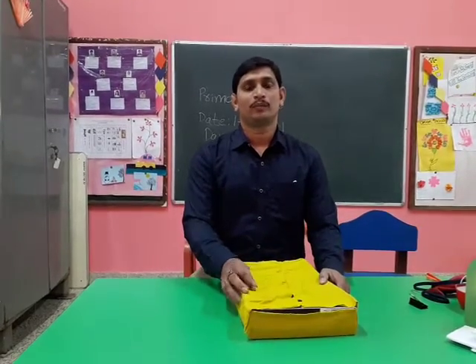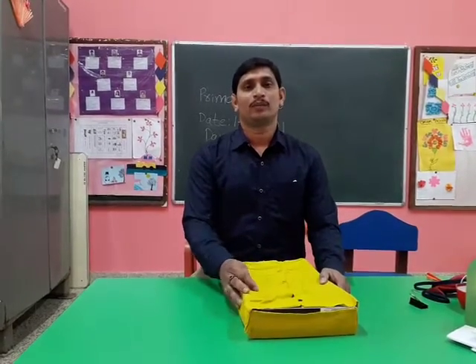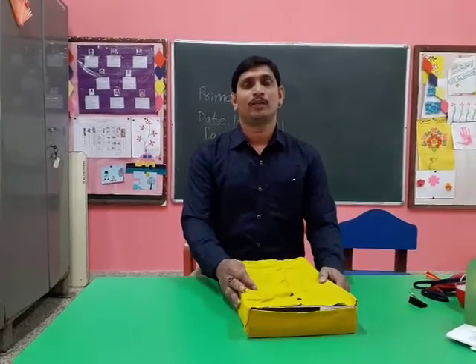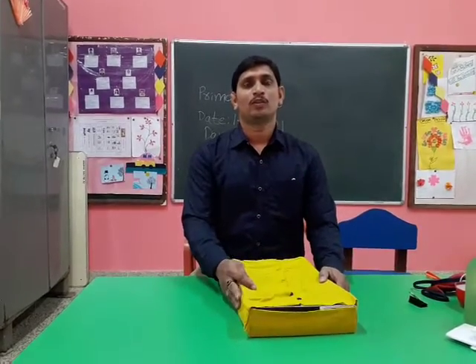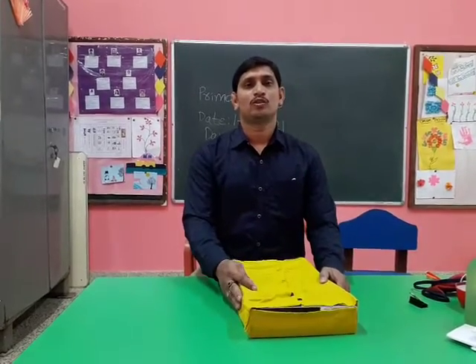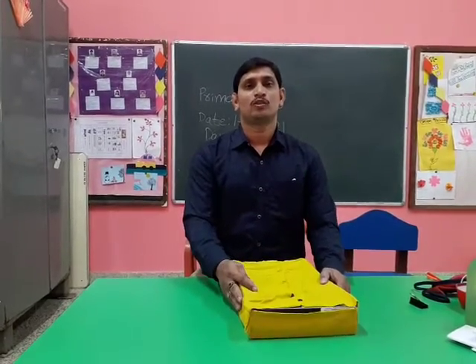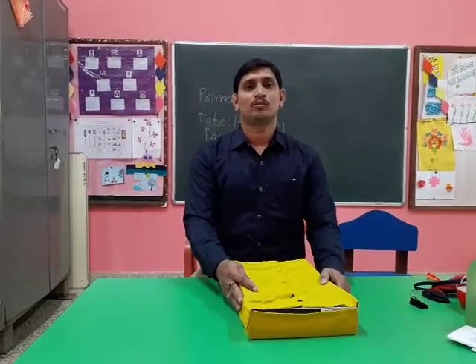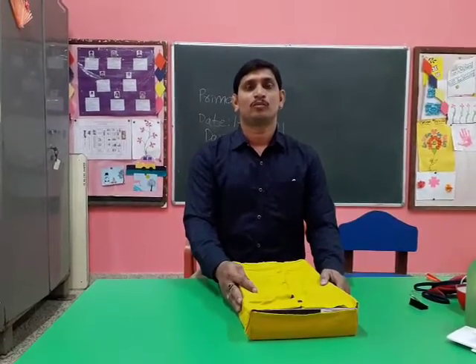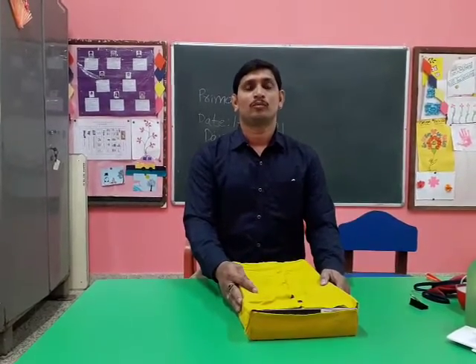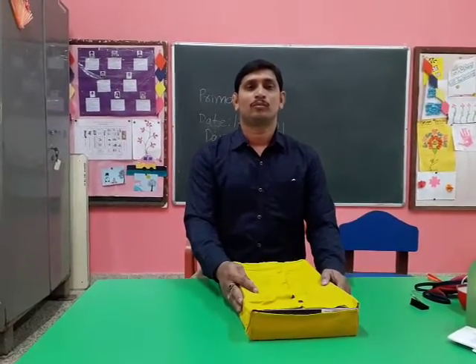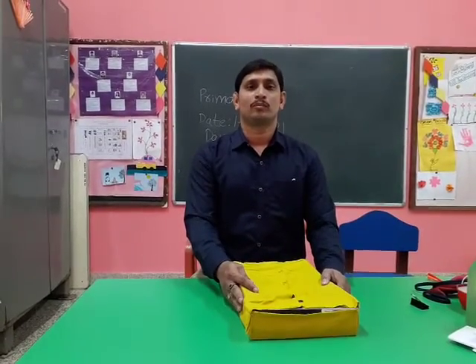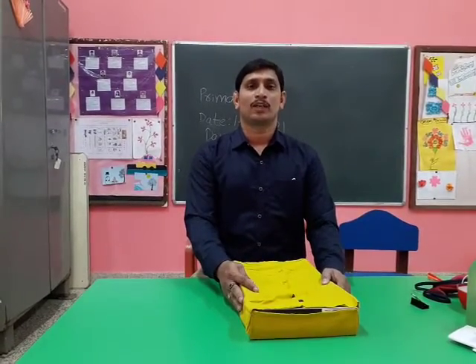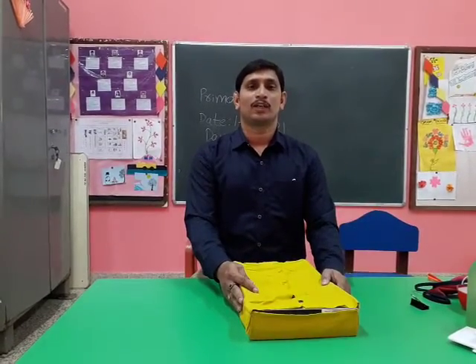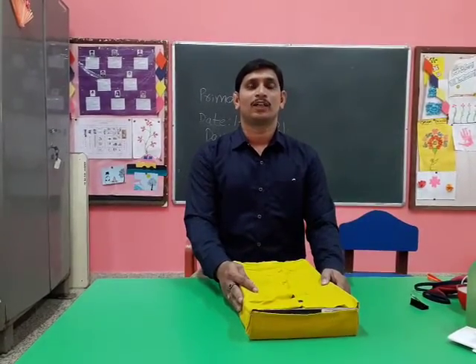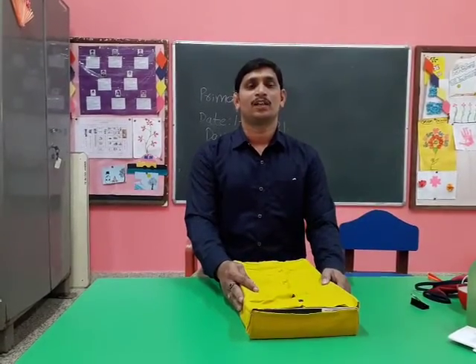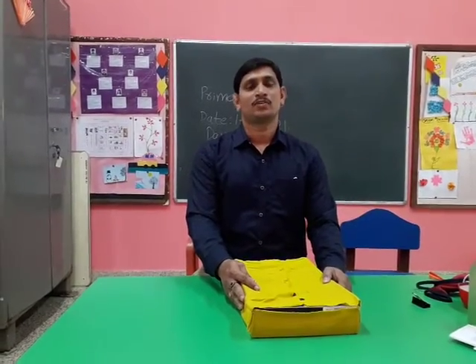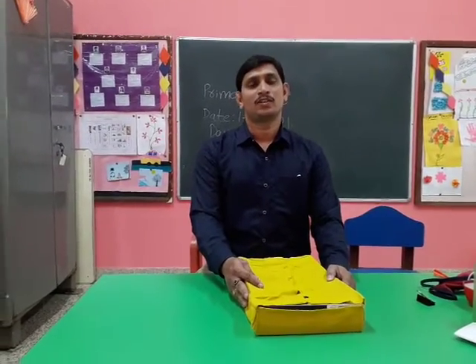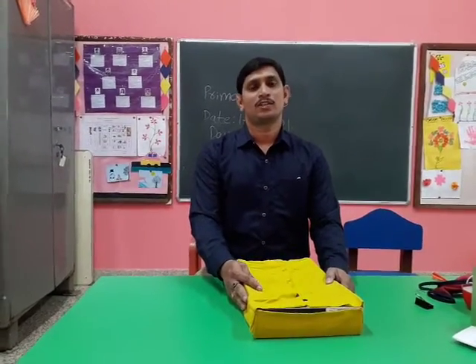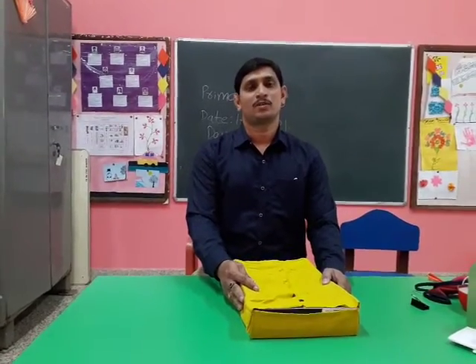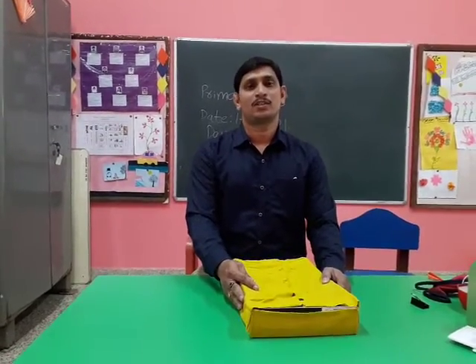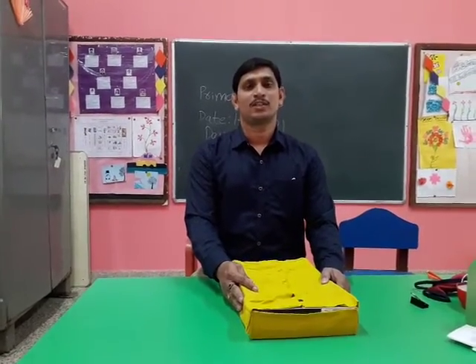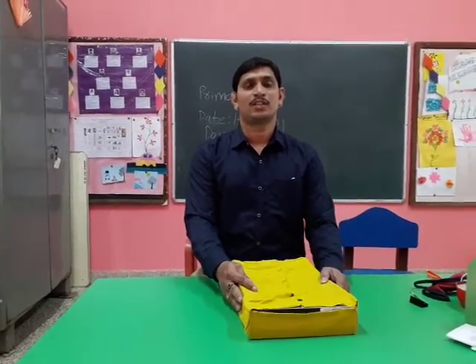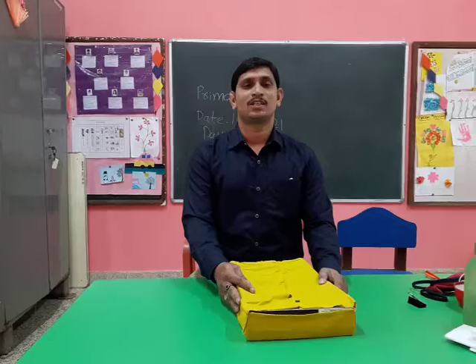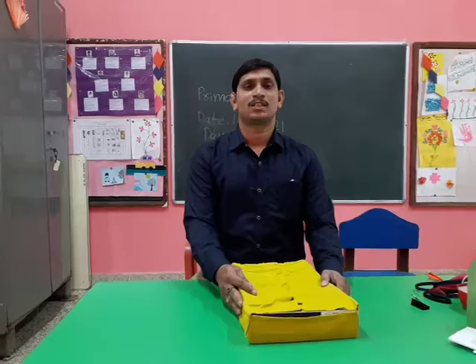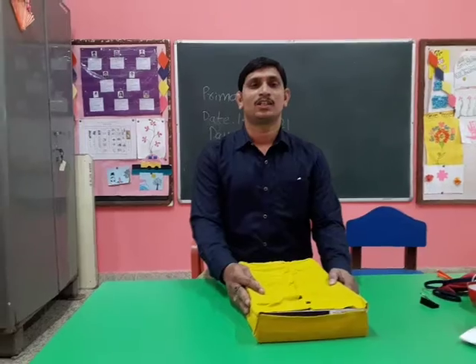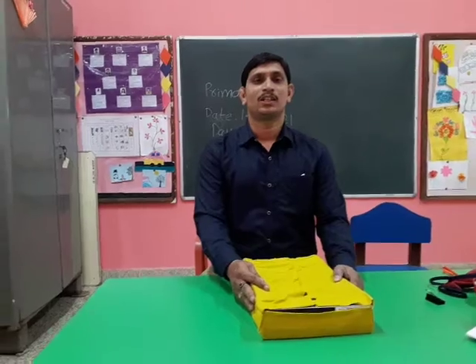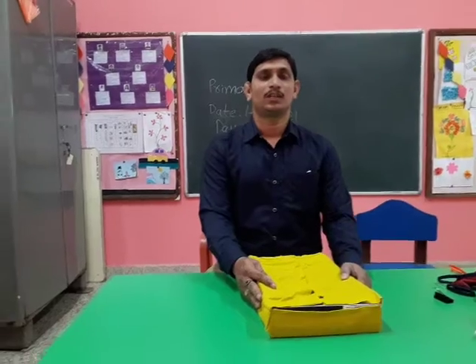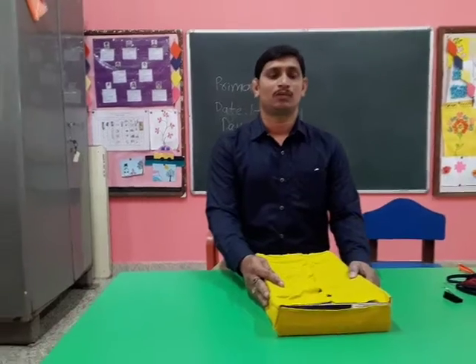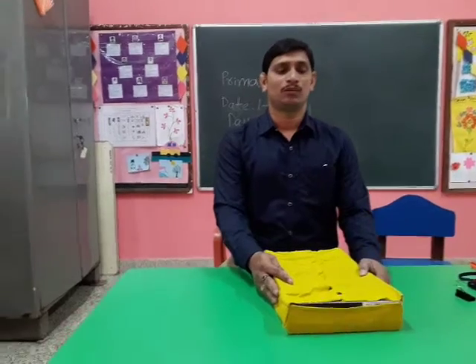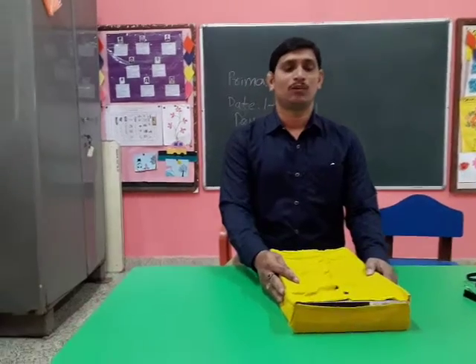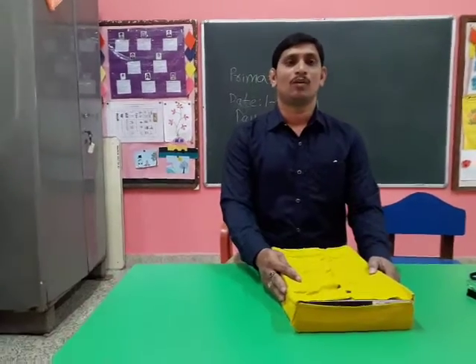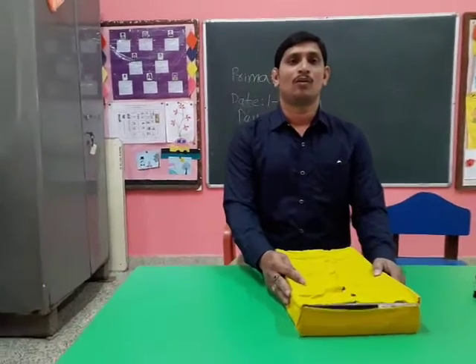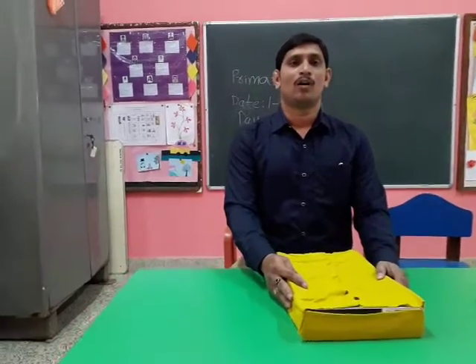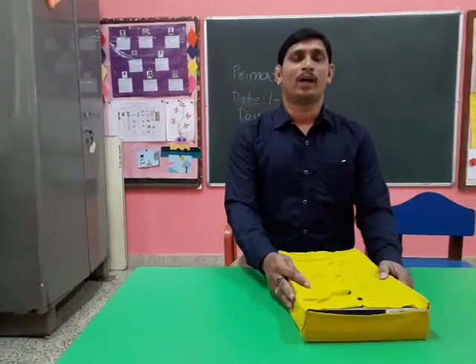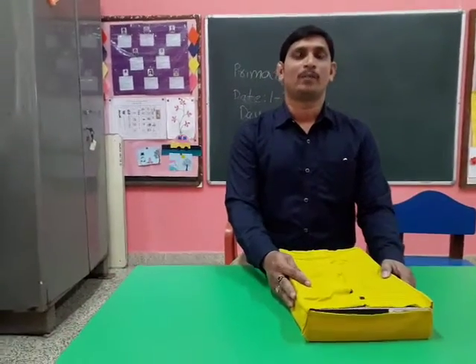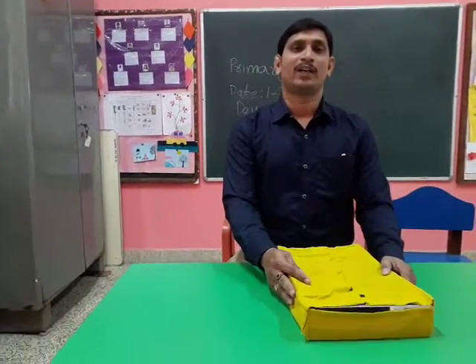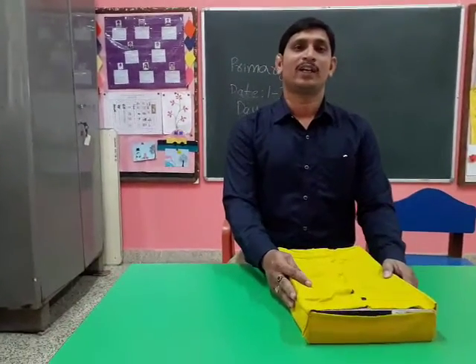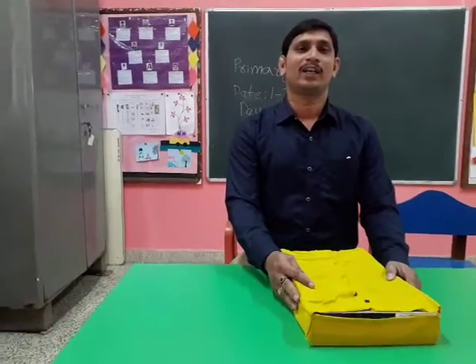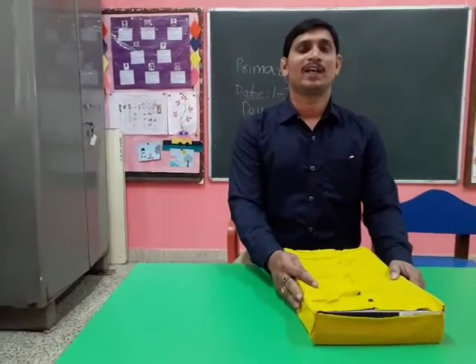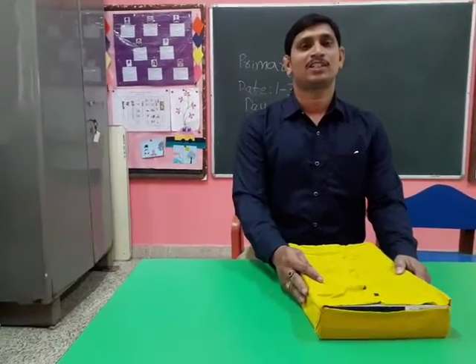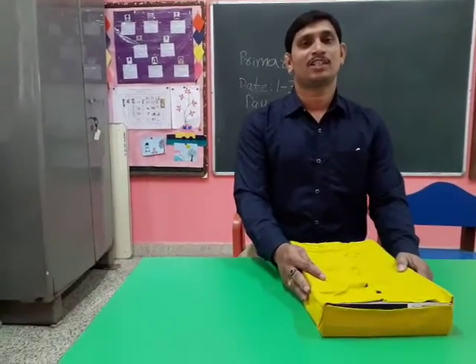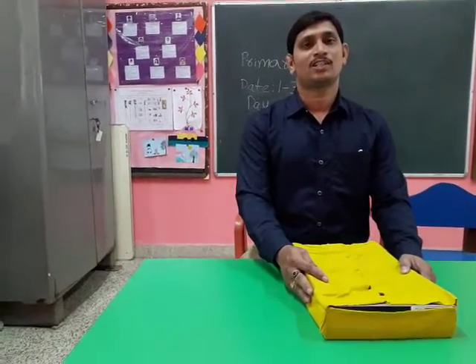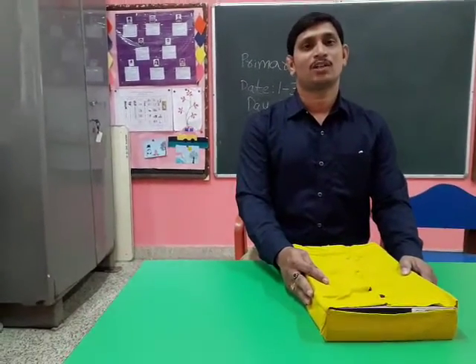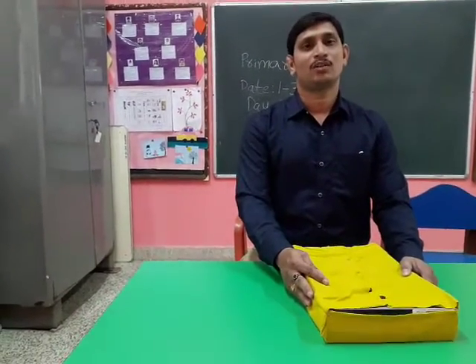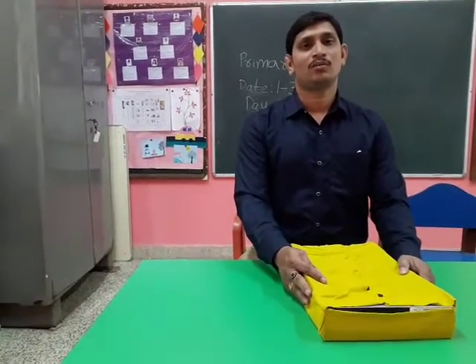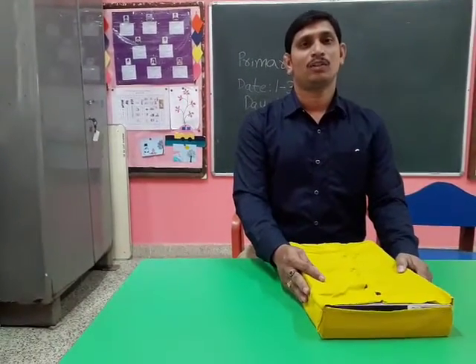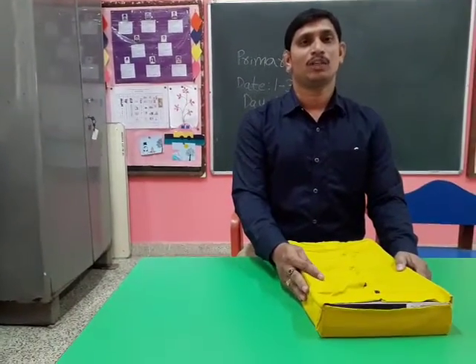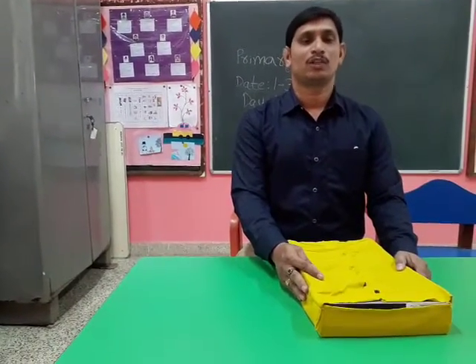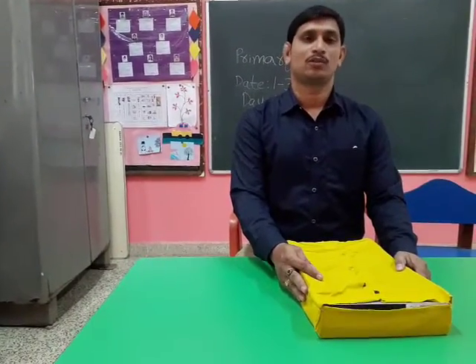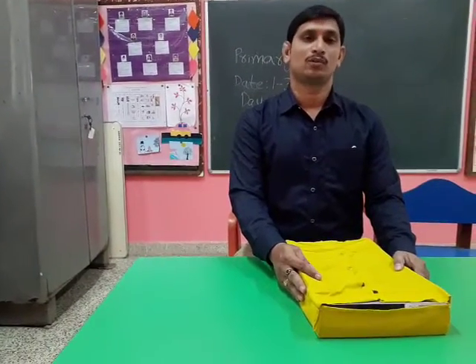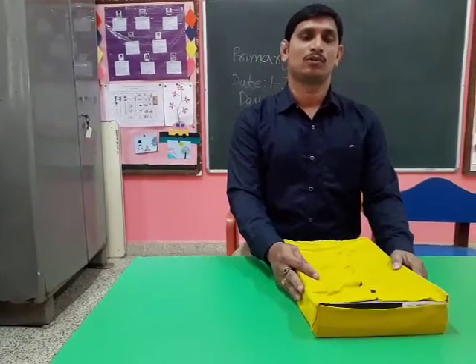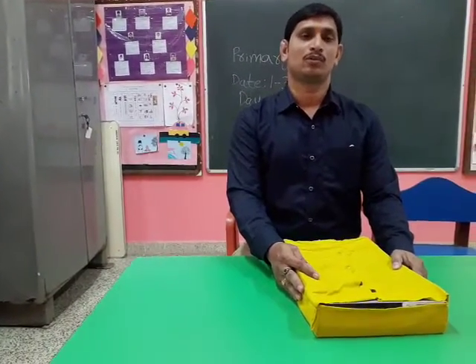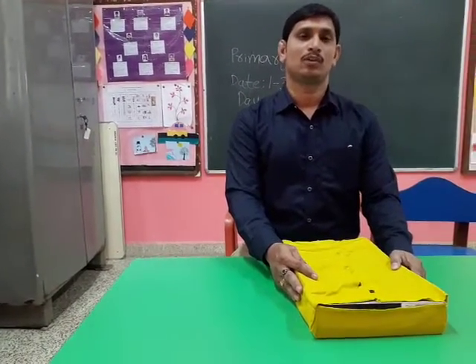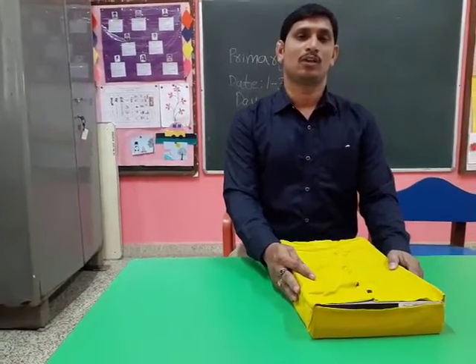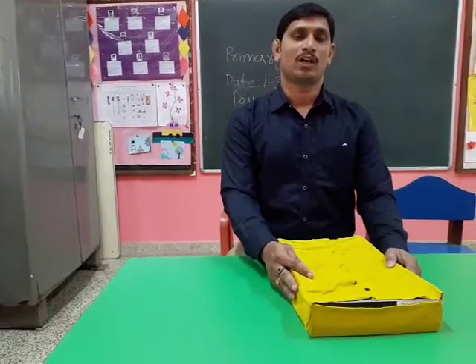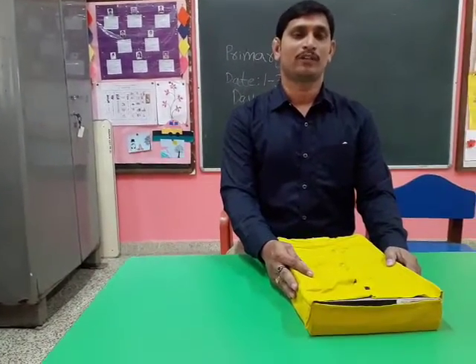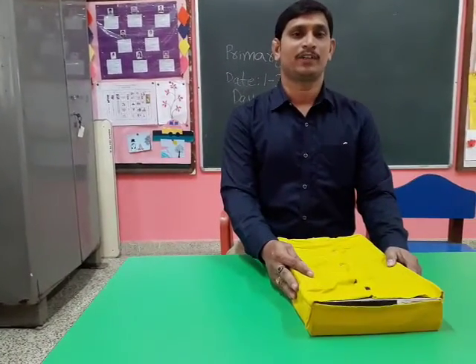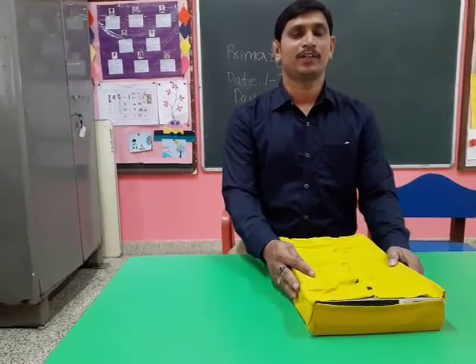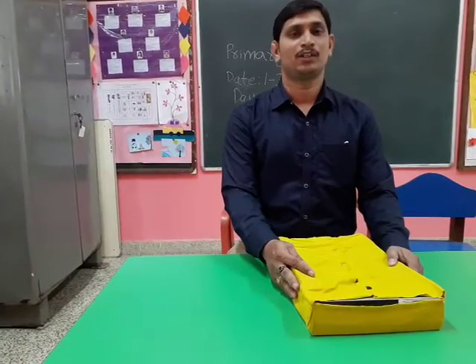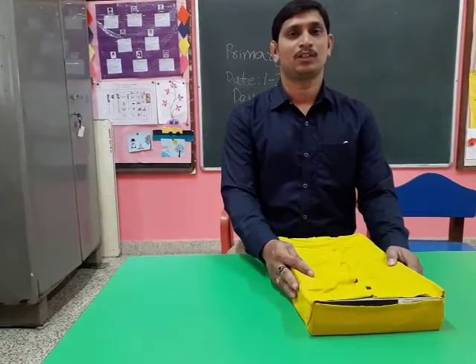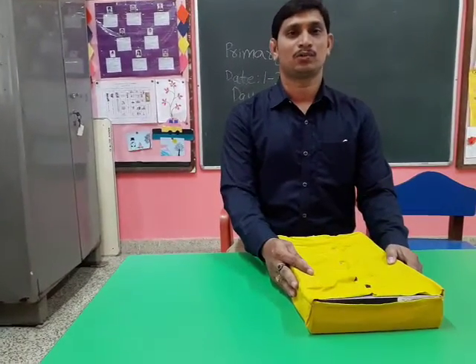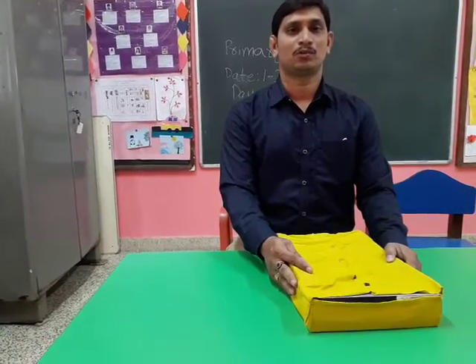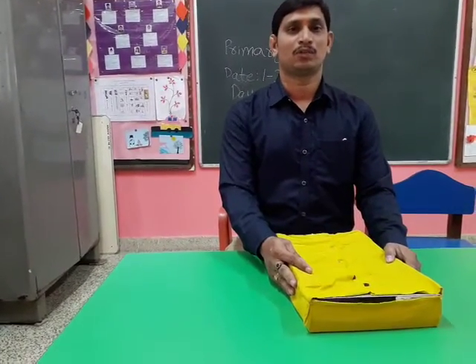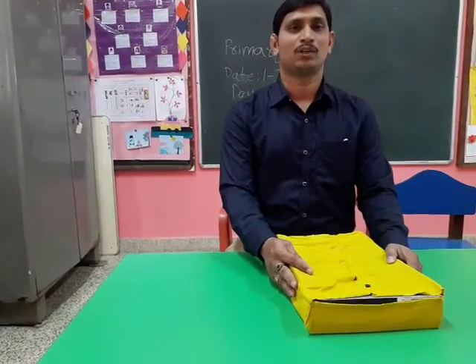Today I have an unbuttoning activity for intellectual disability children.